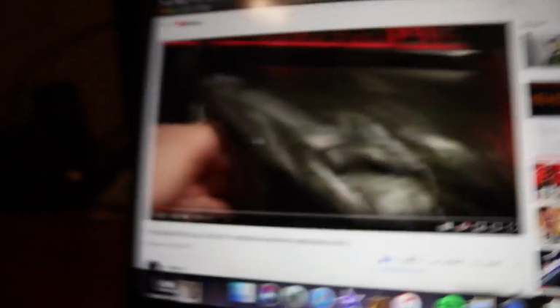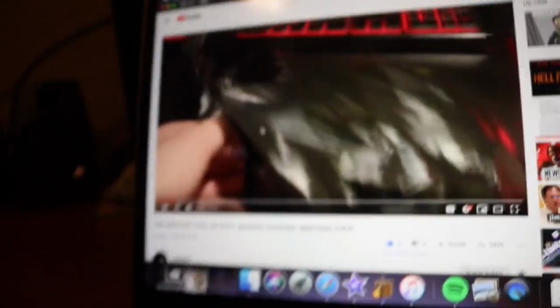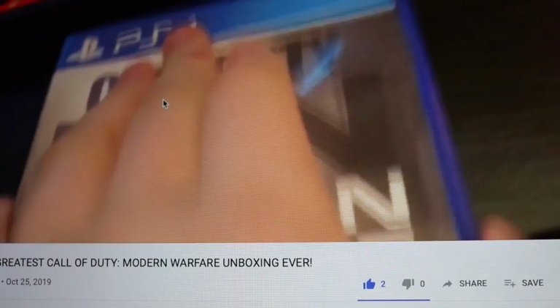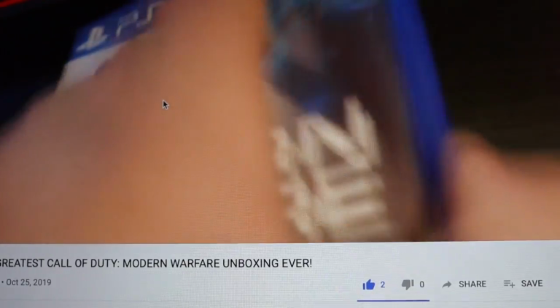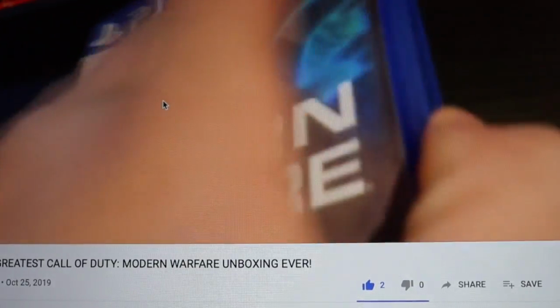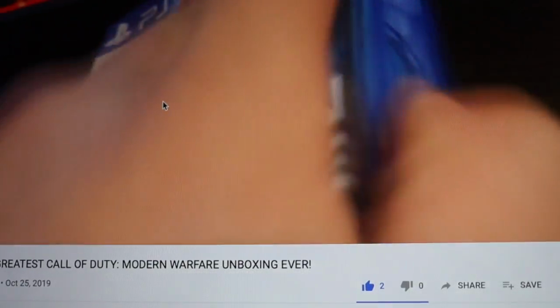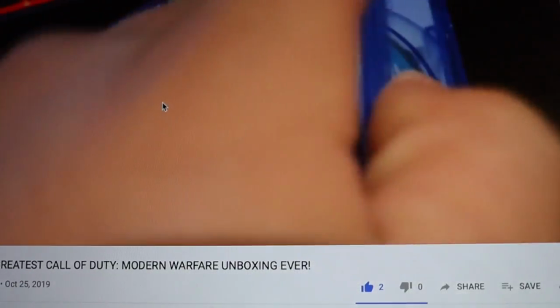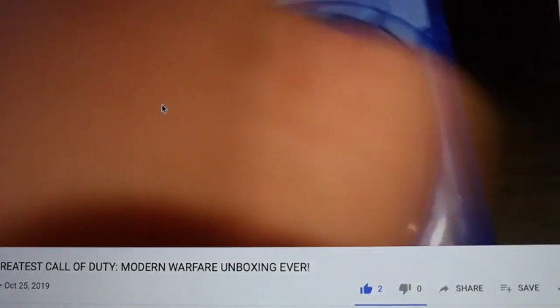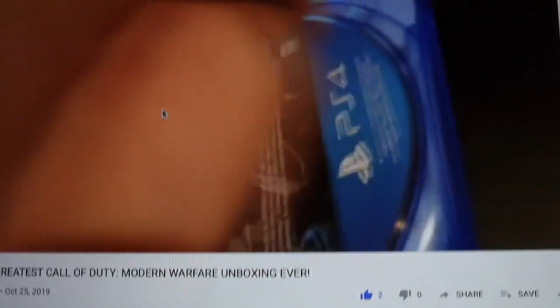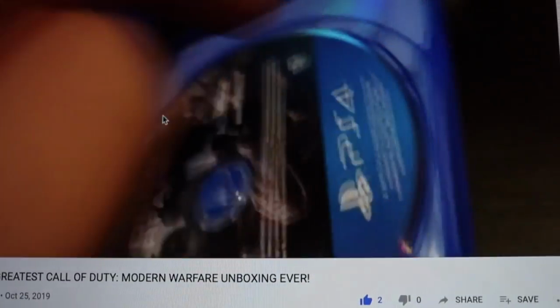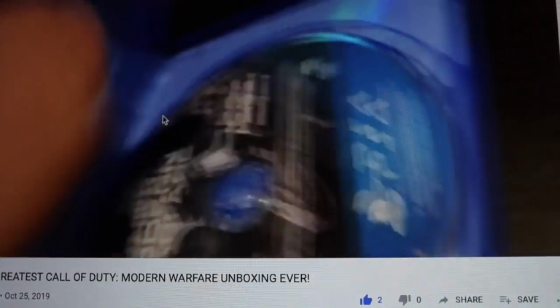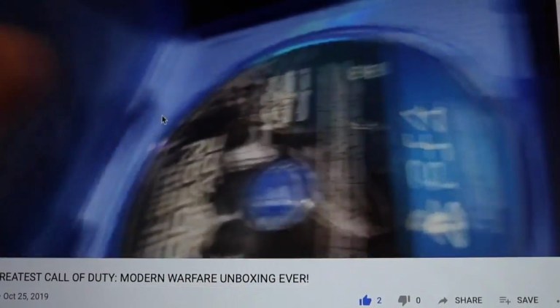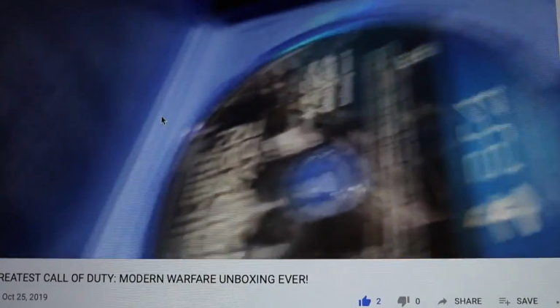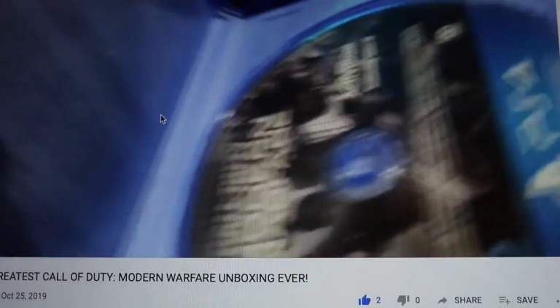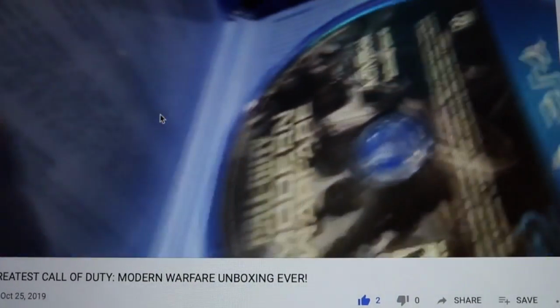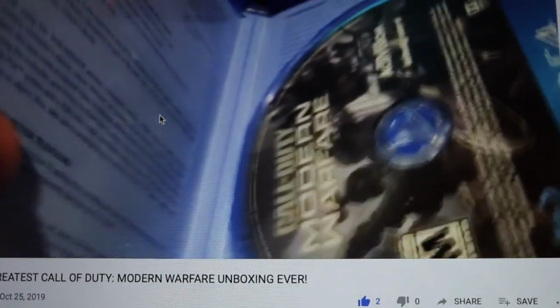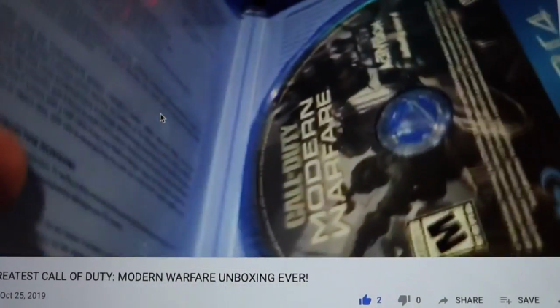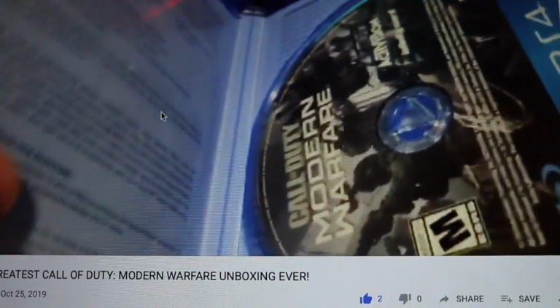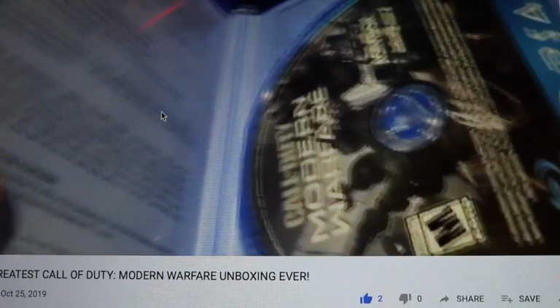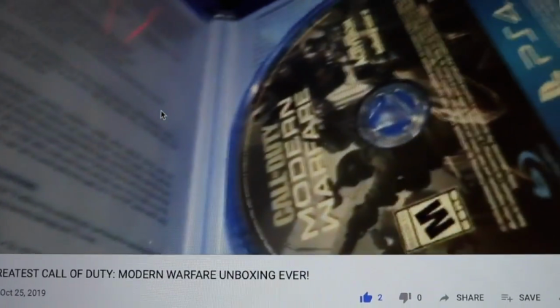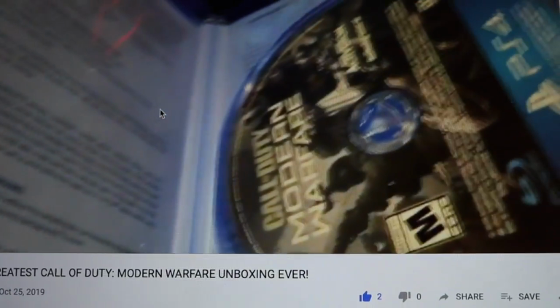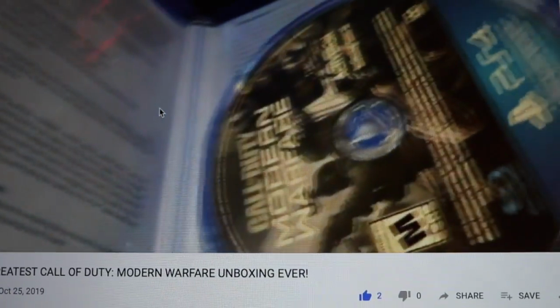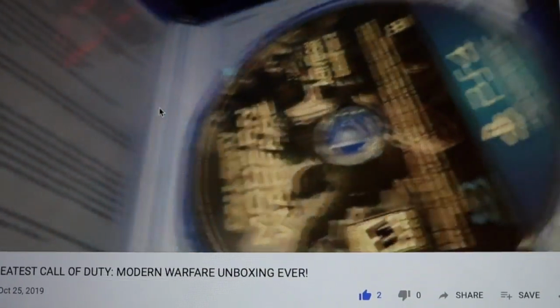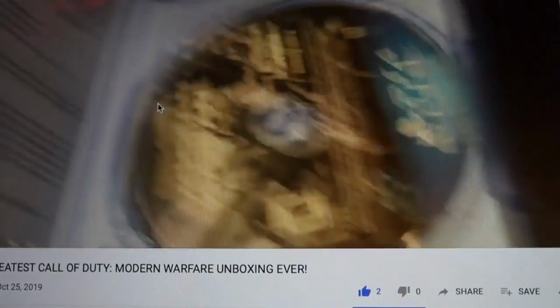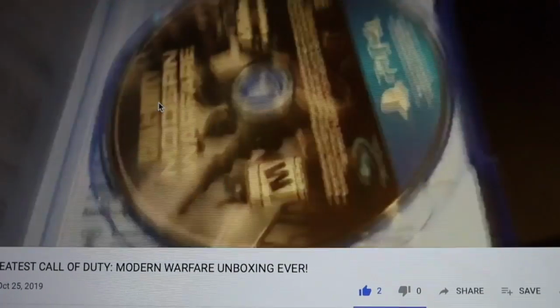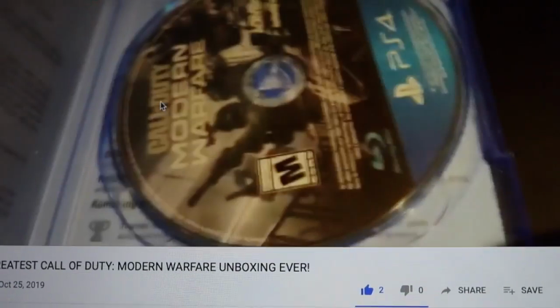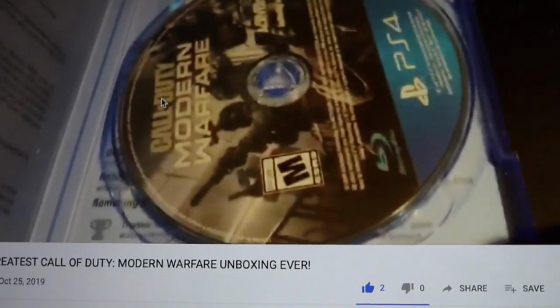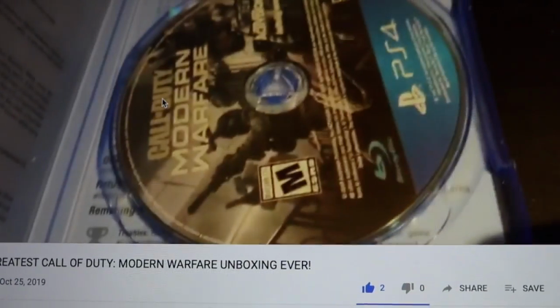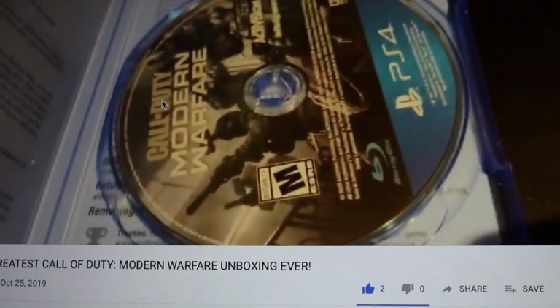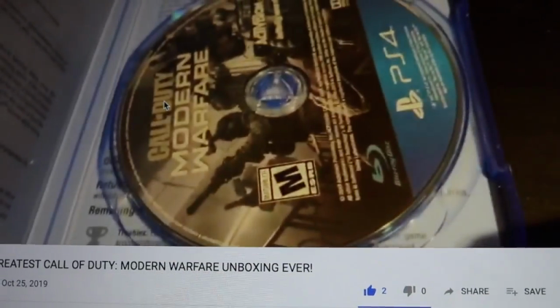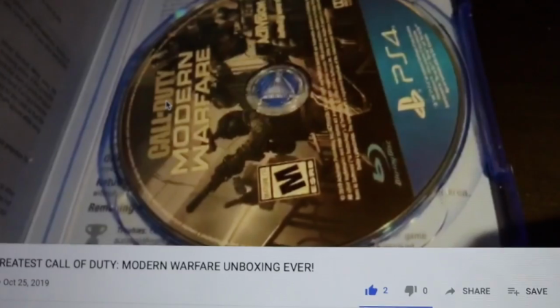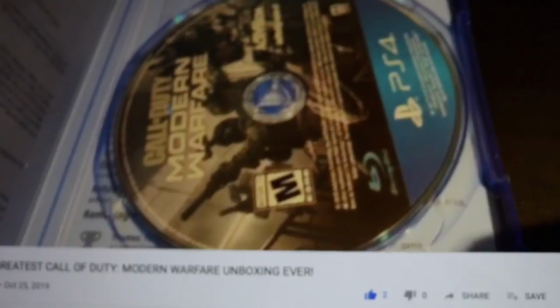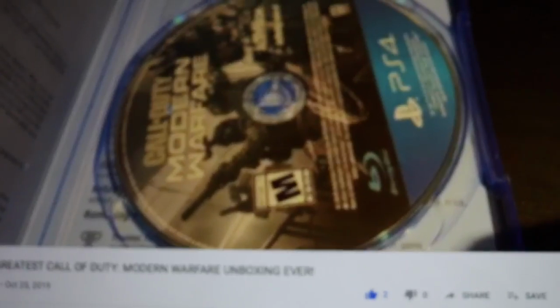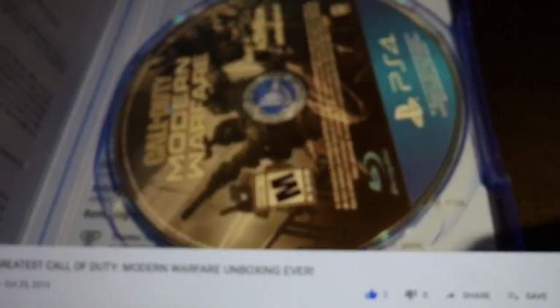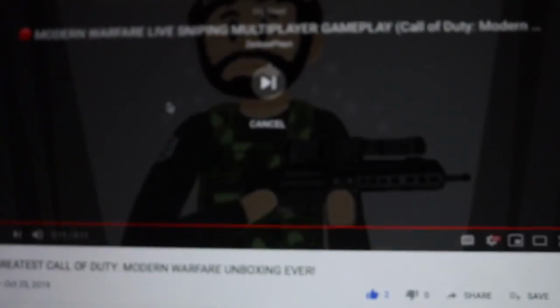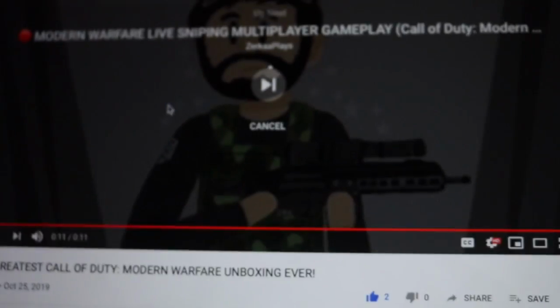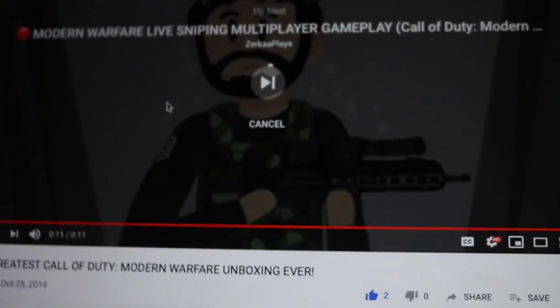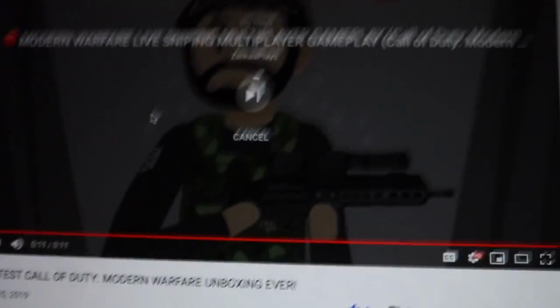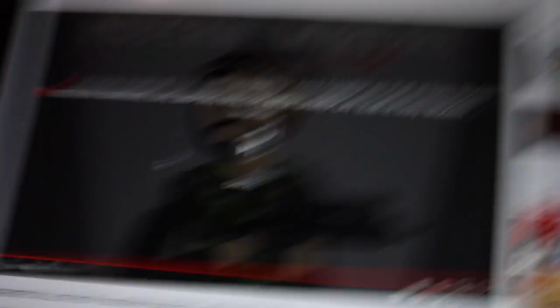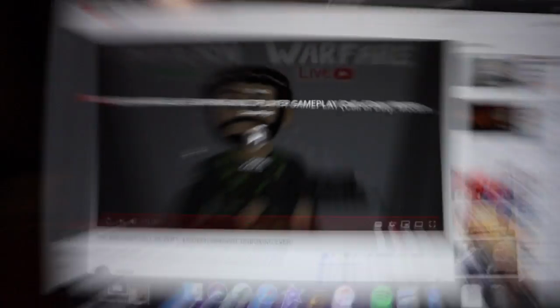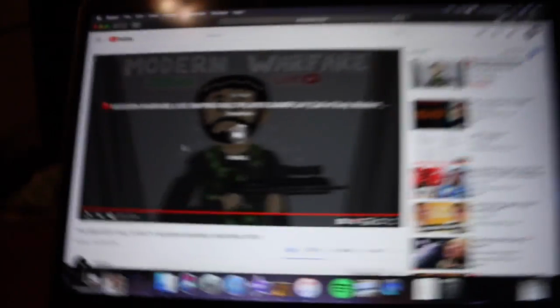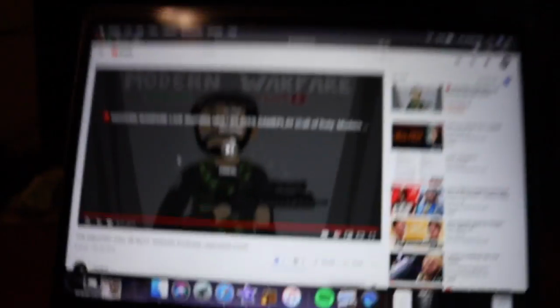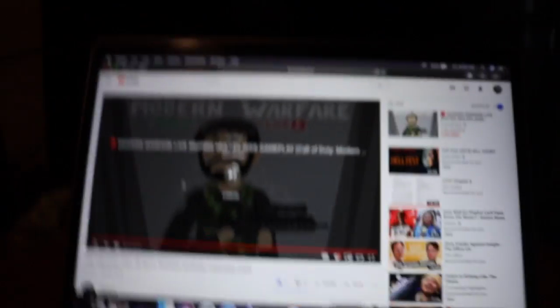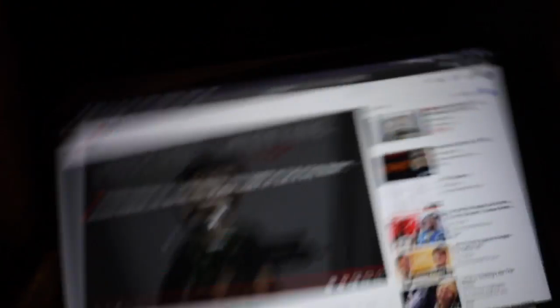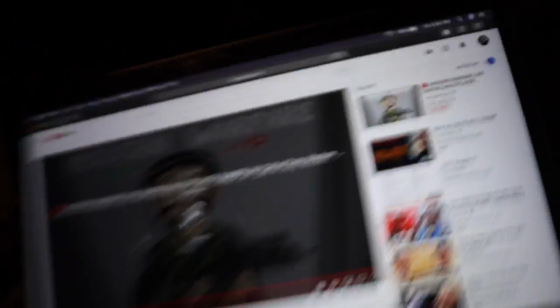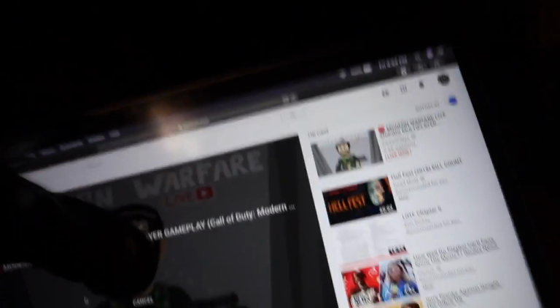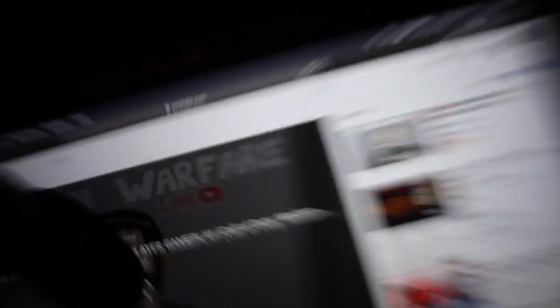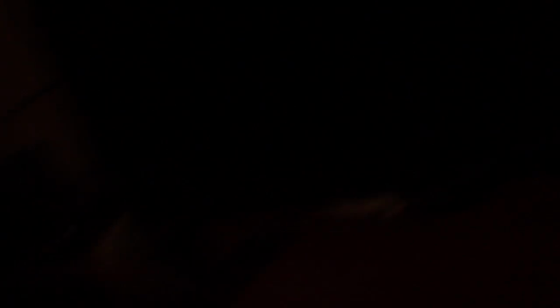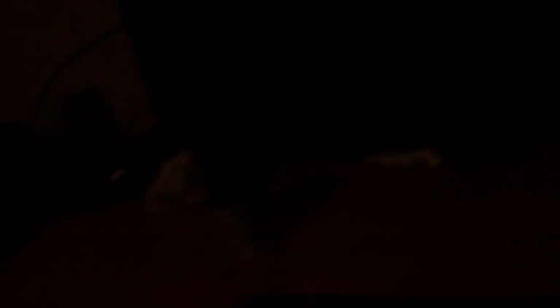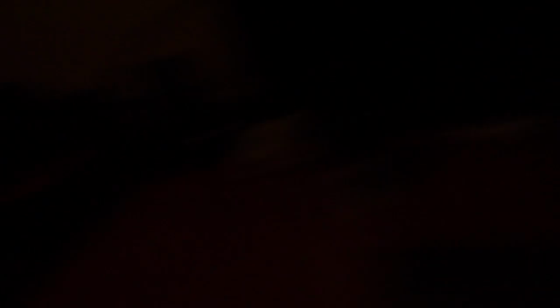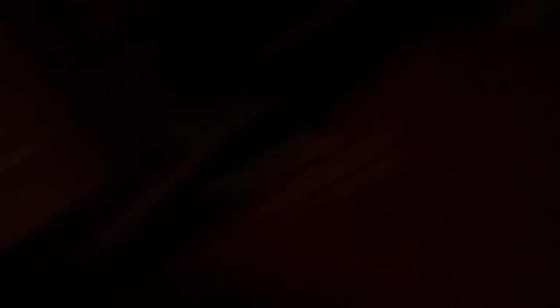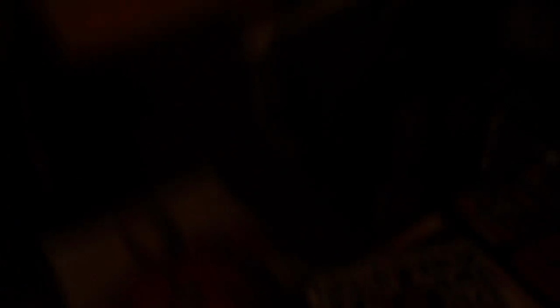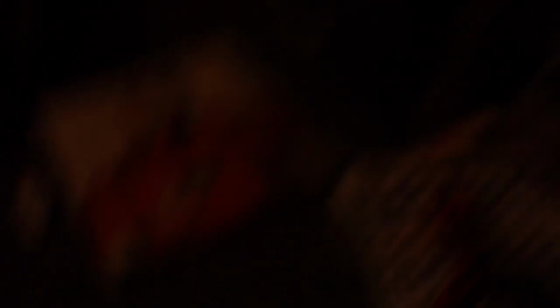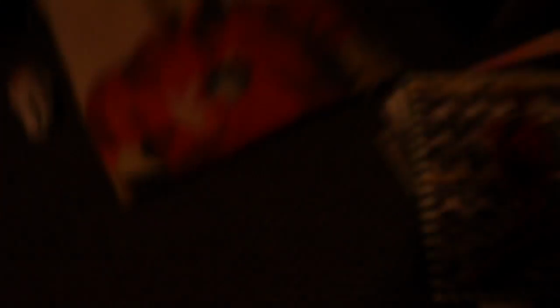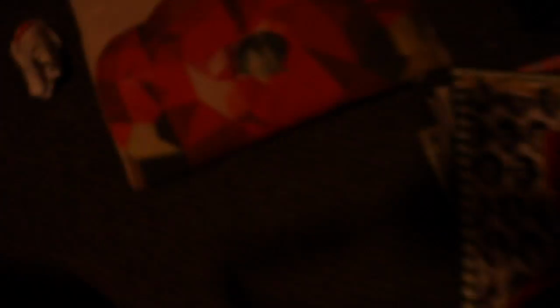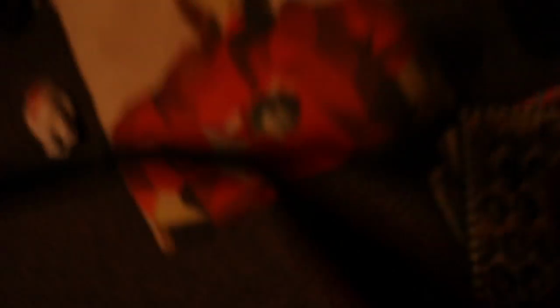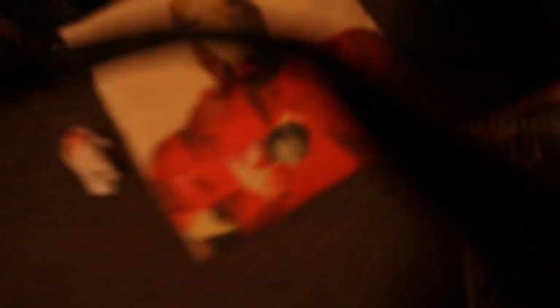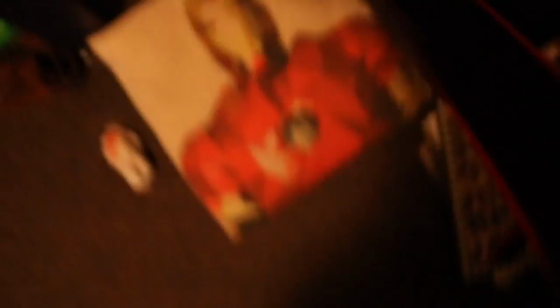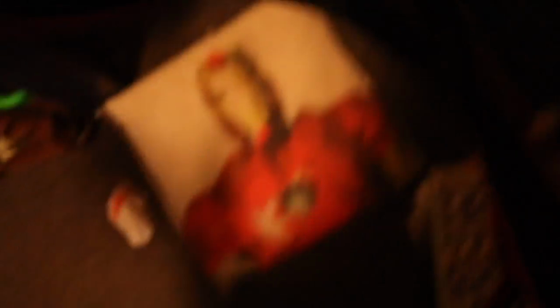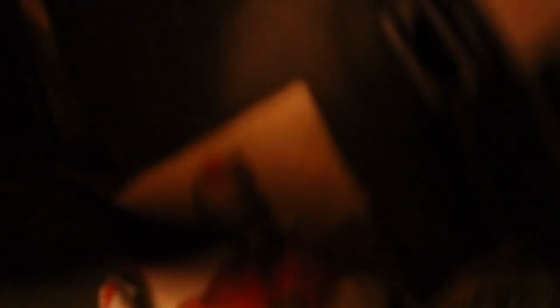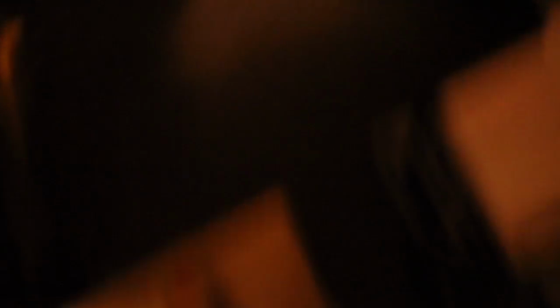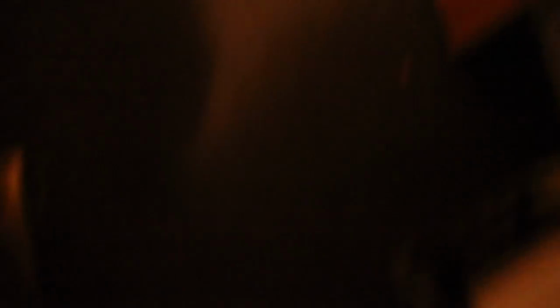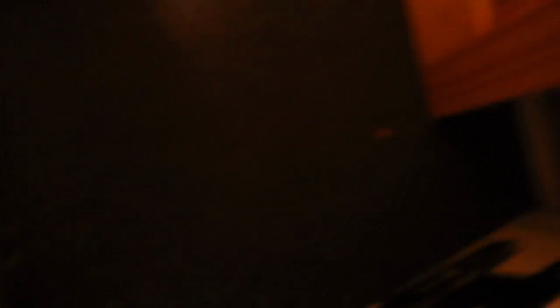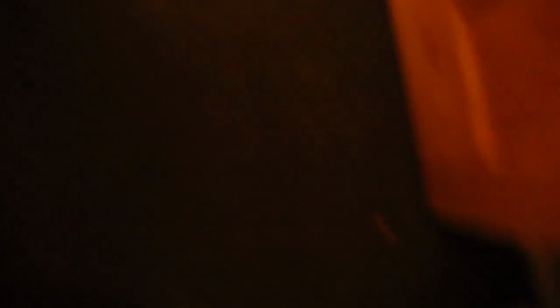What the f**k? What the f**k? That was a five second outback!